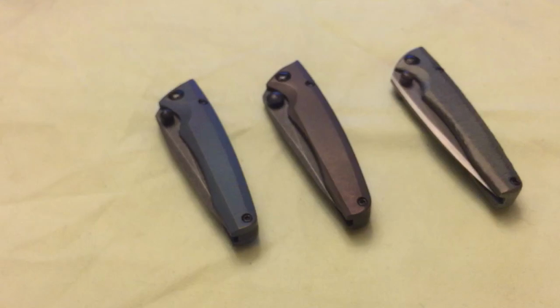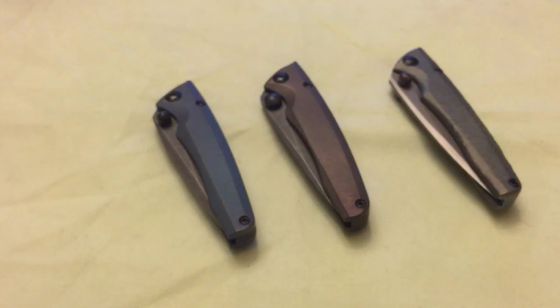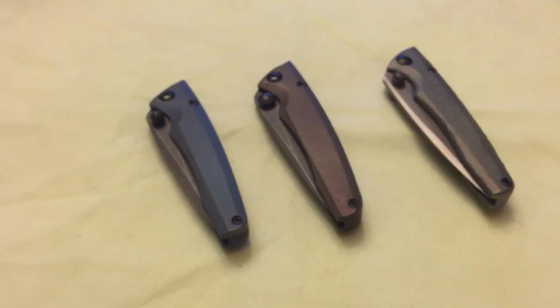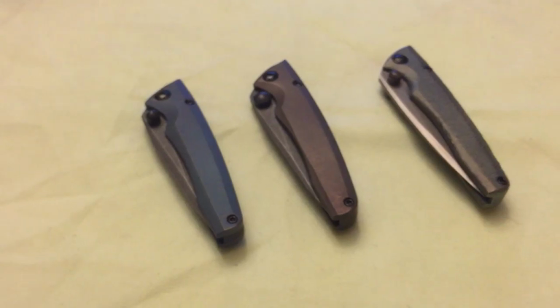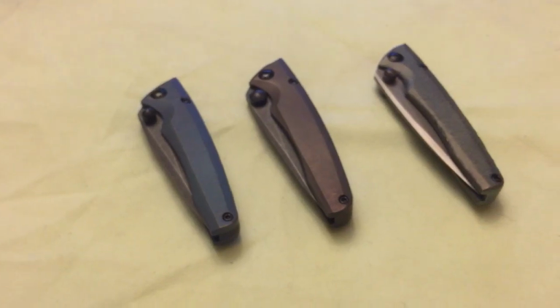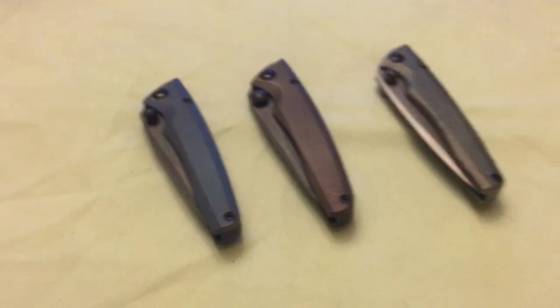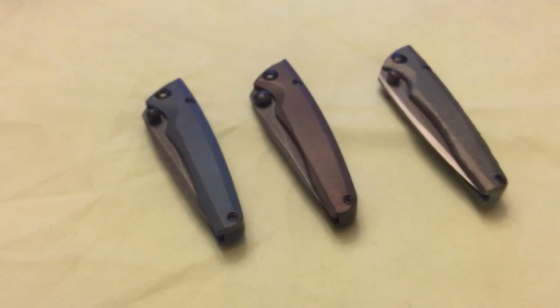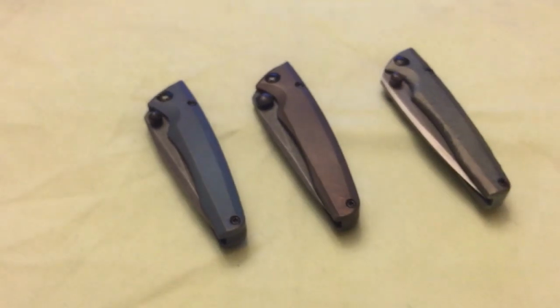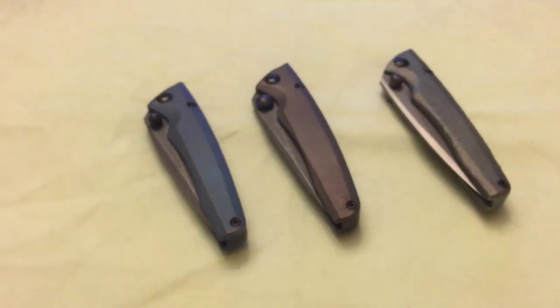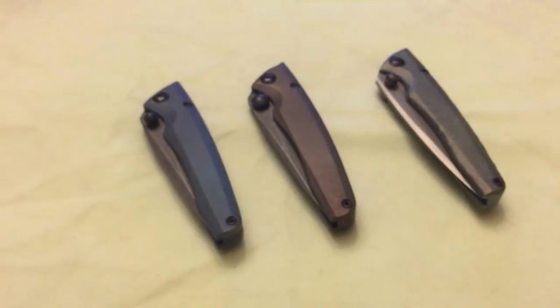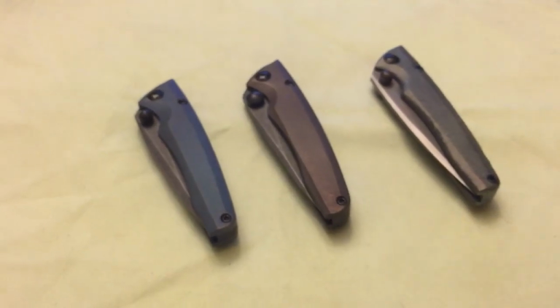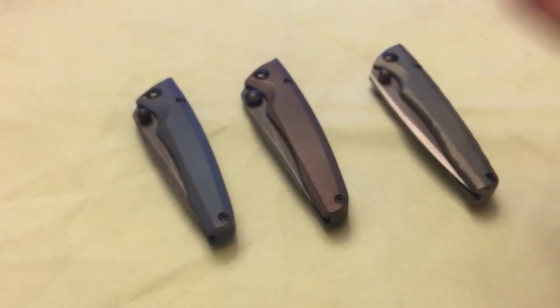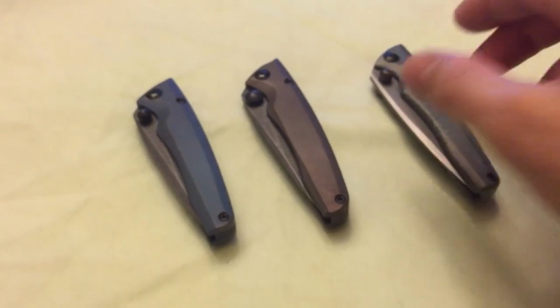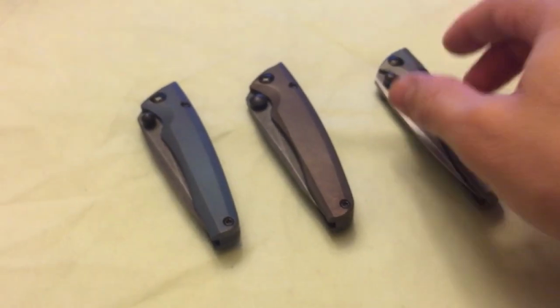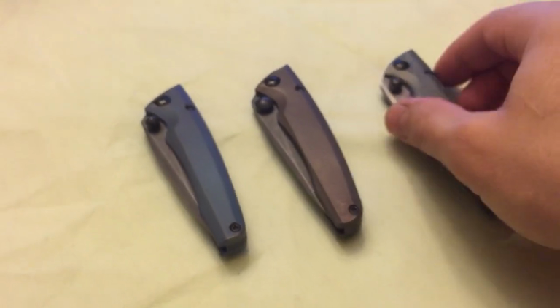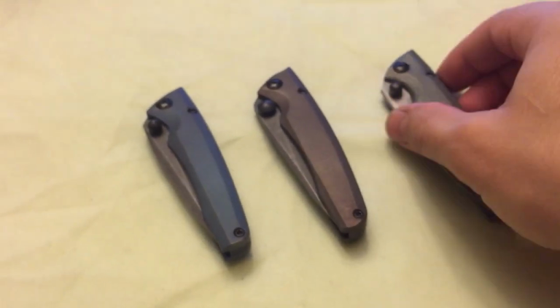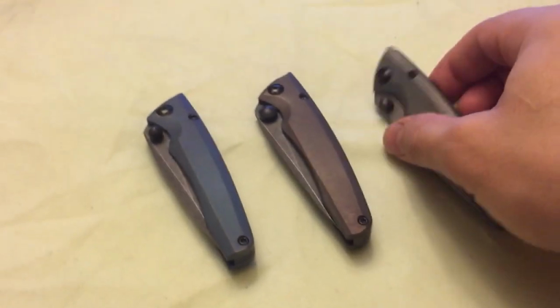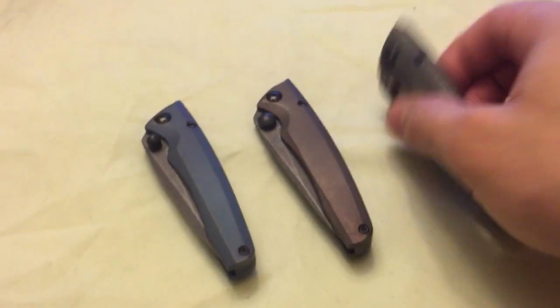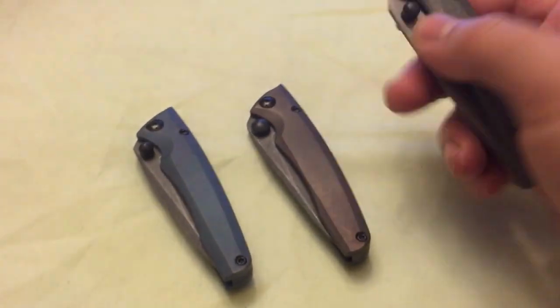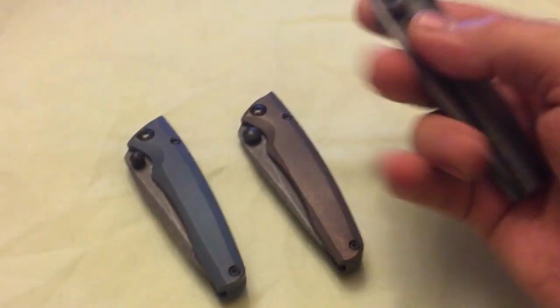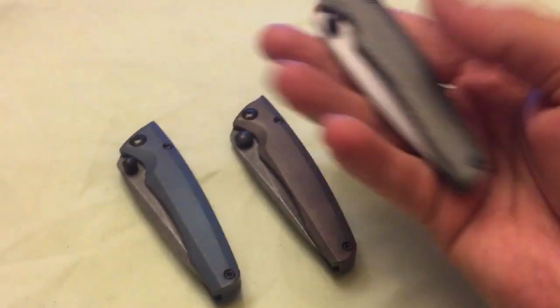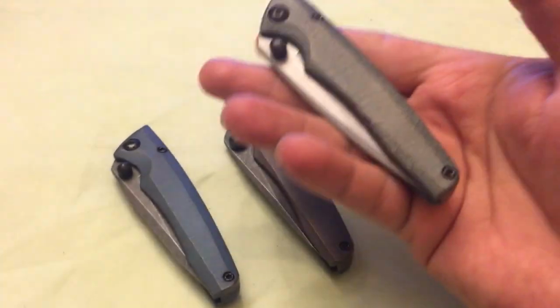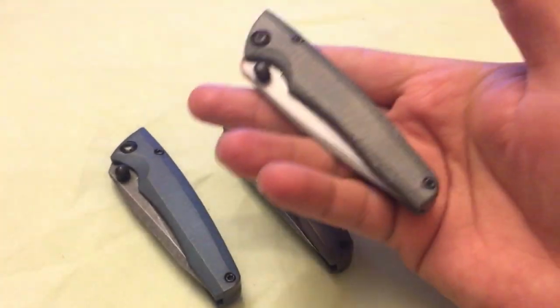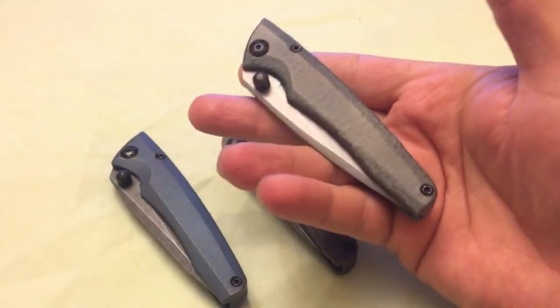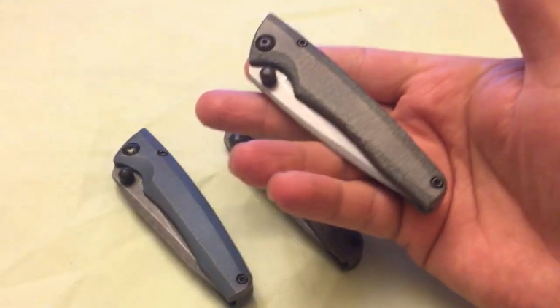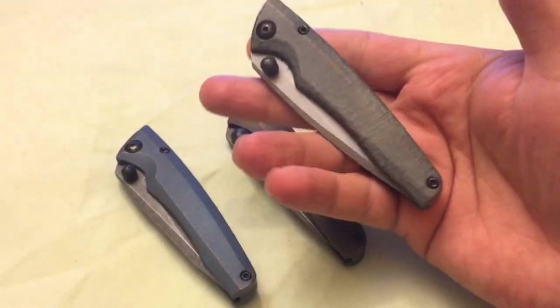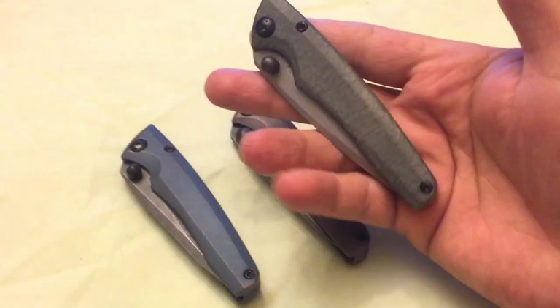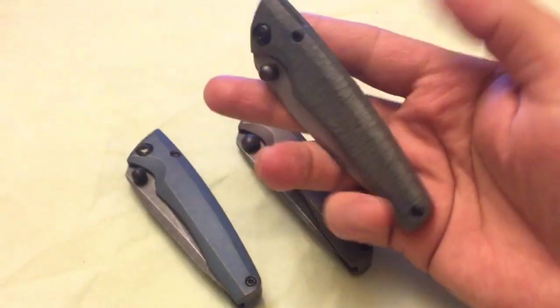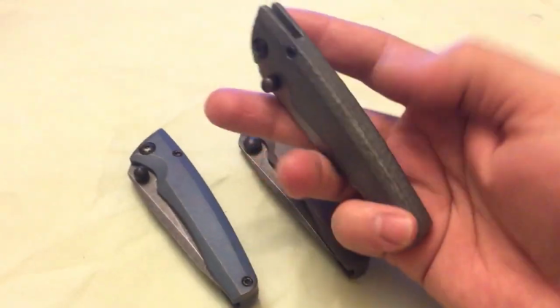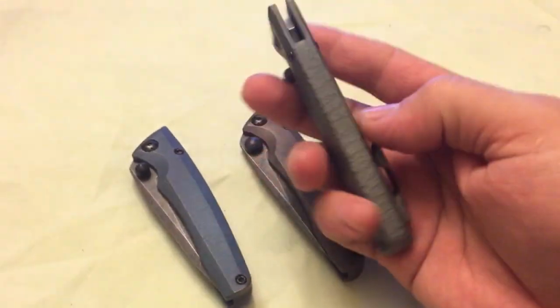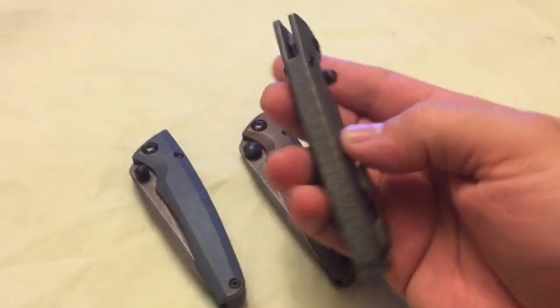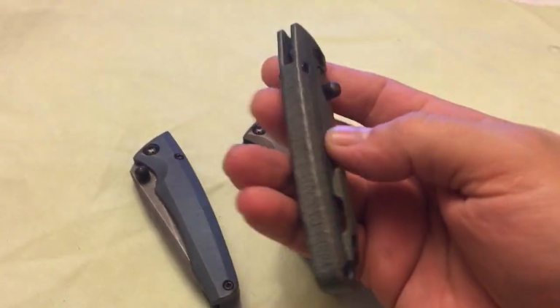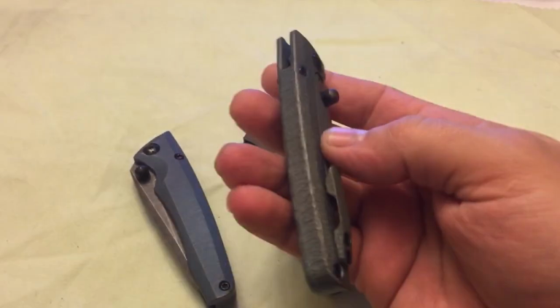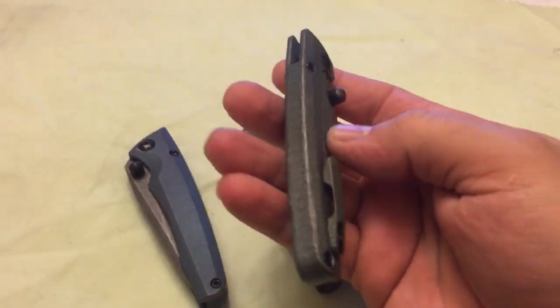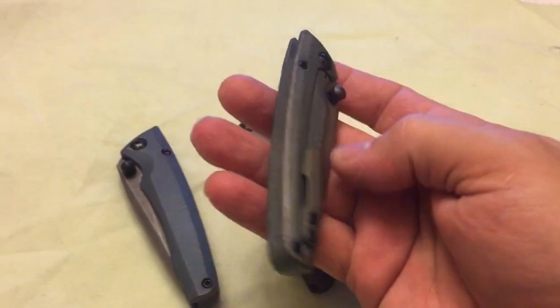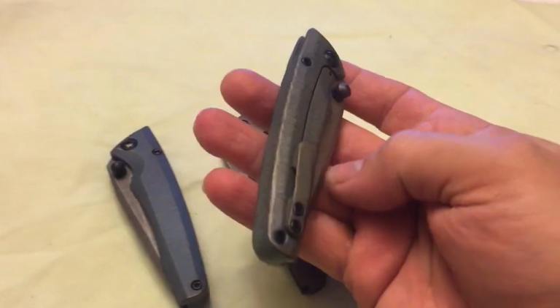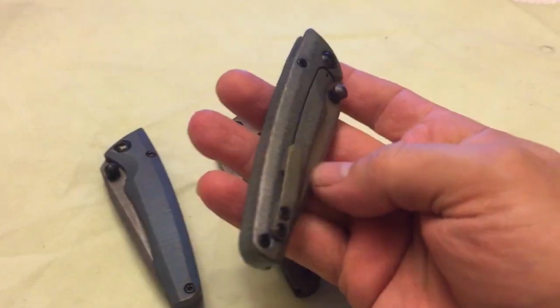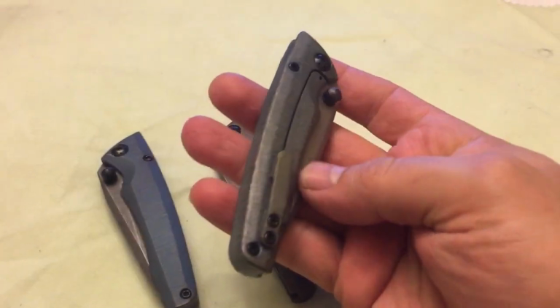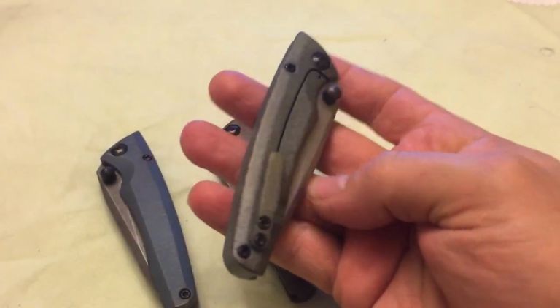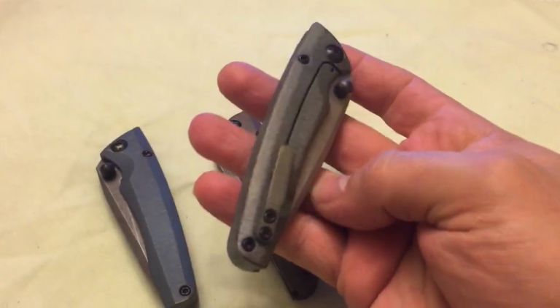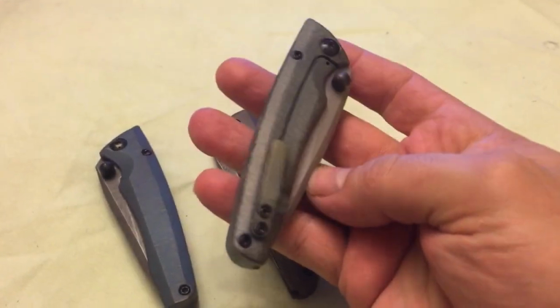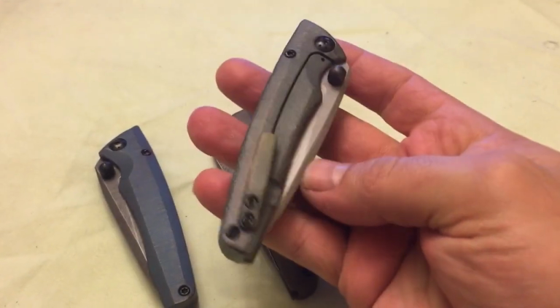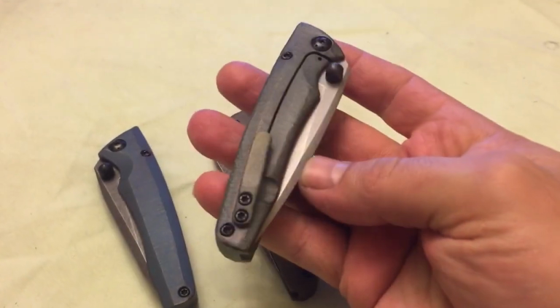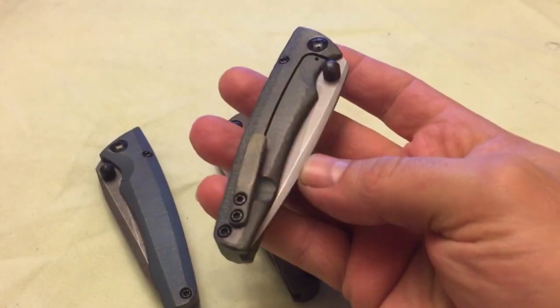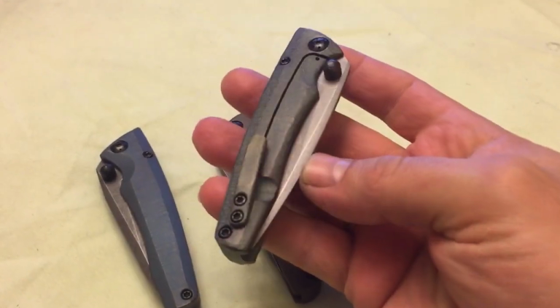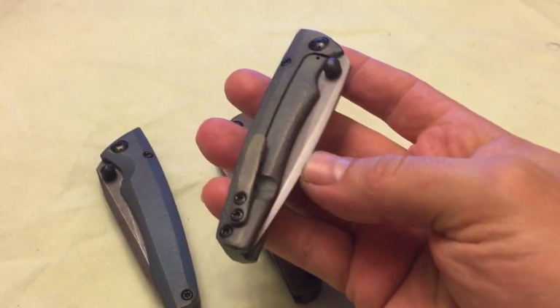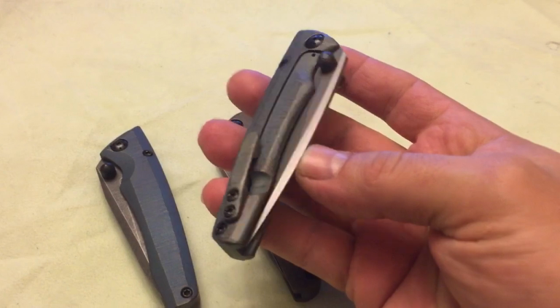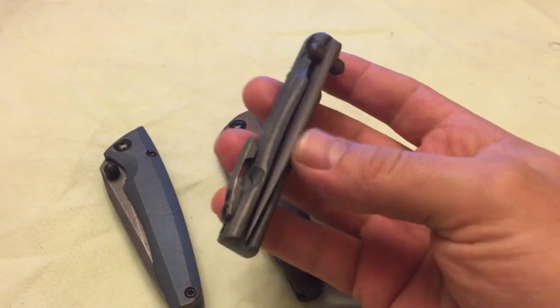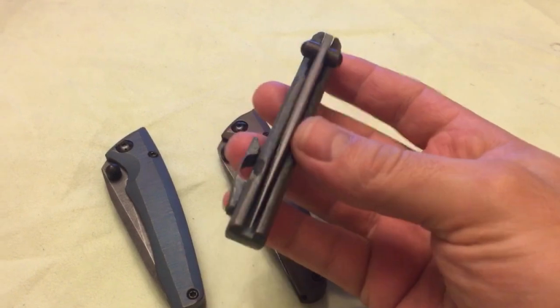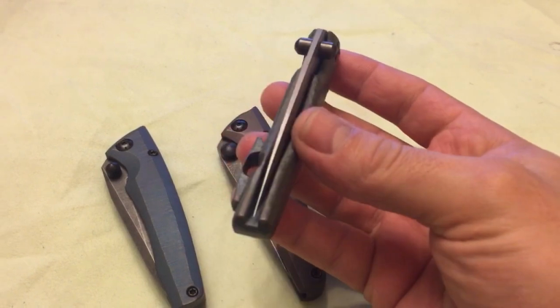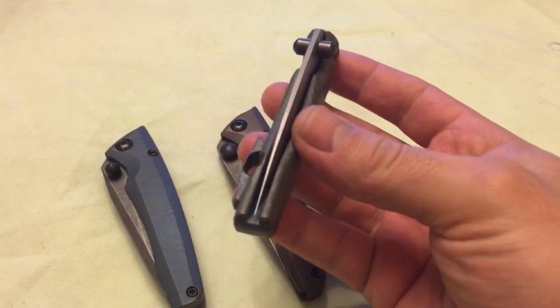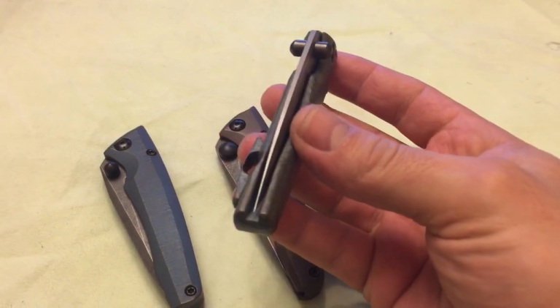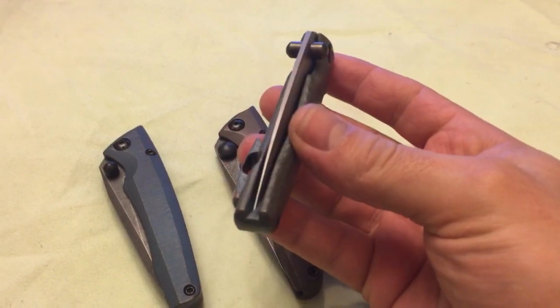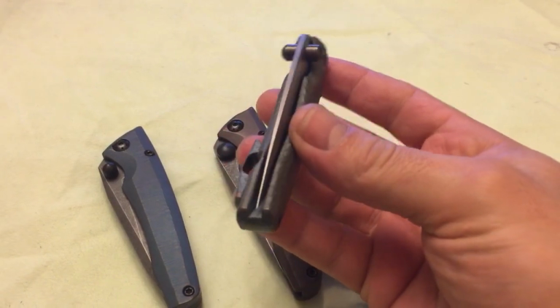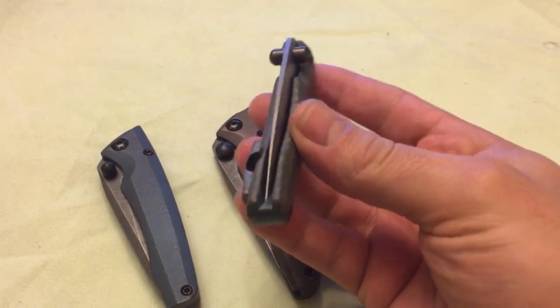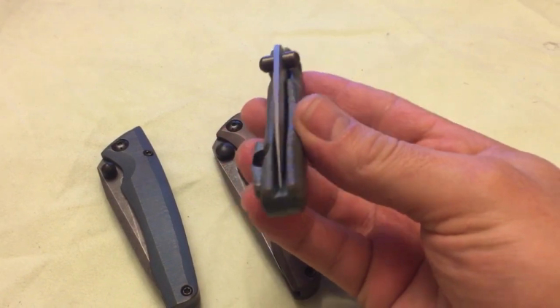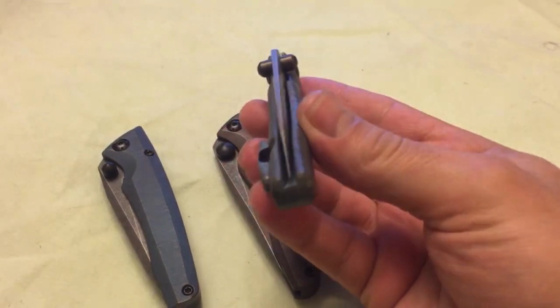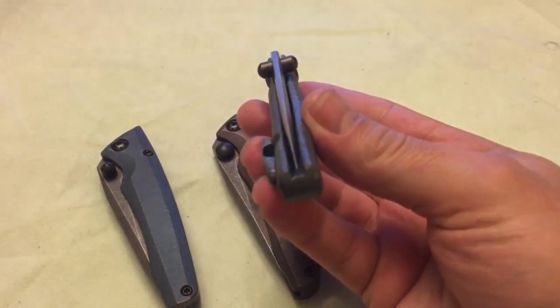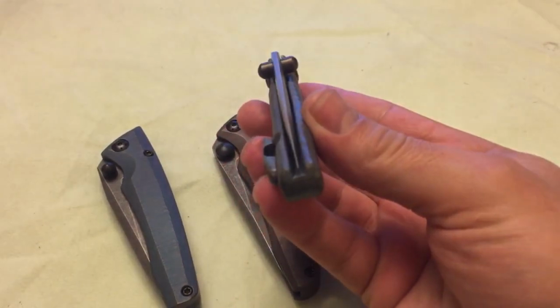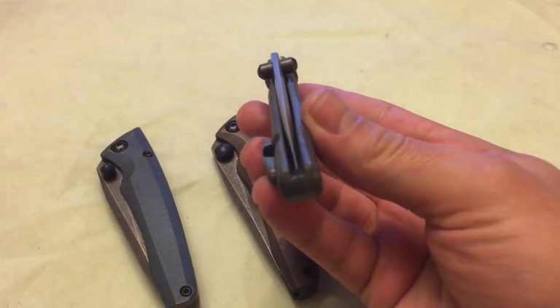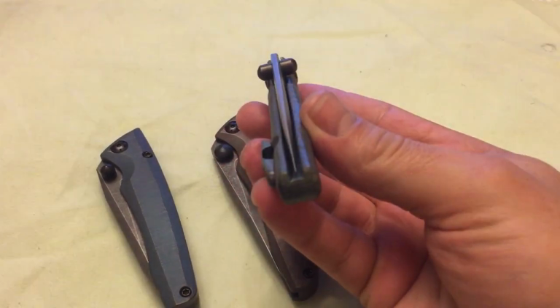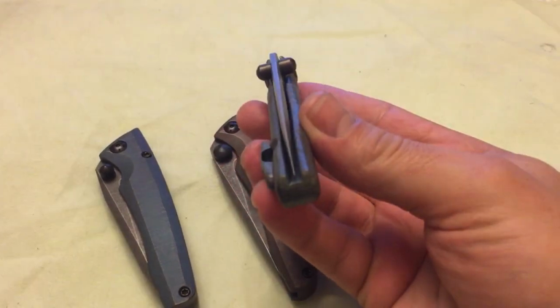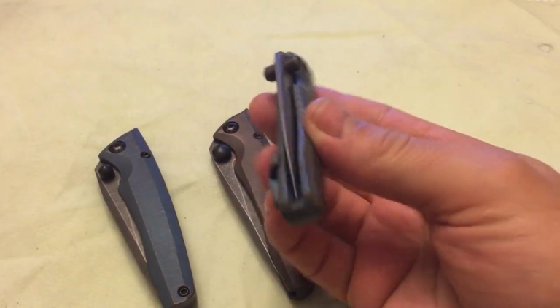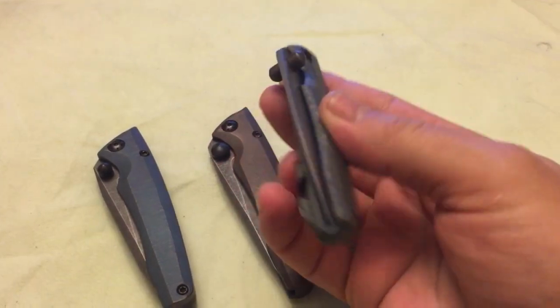Hey folks, how are we doing? I want to show you real quick three DCs I did in the last couple days and I'm going to be listing them for sale.